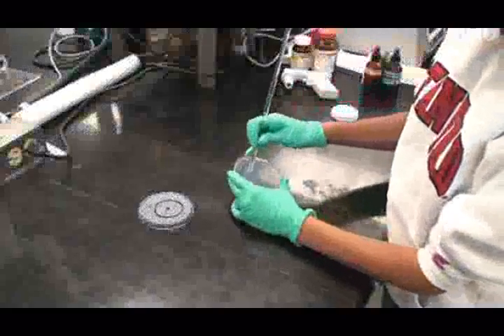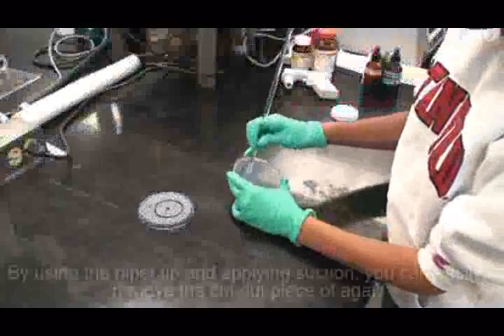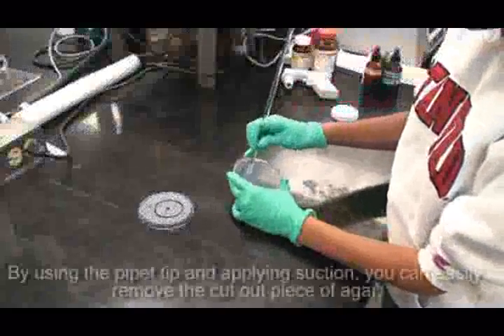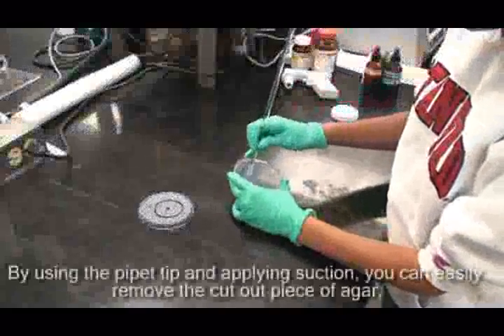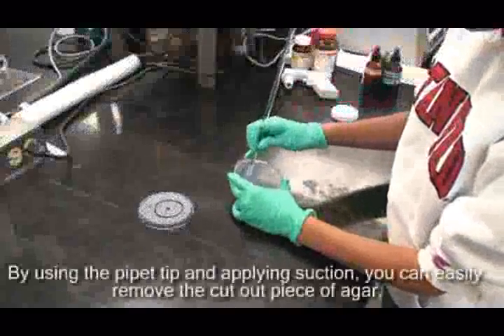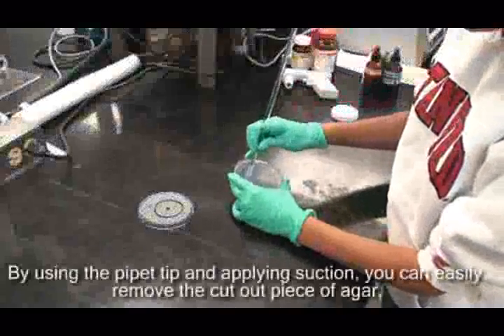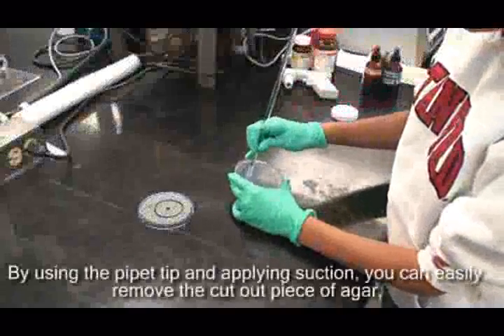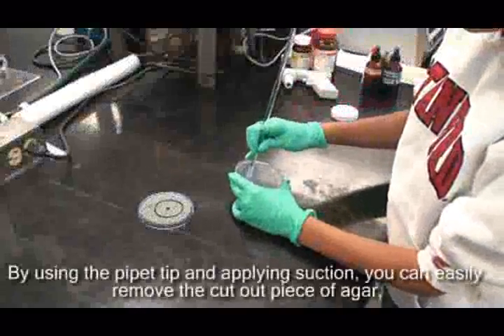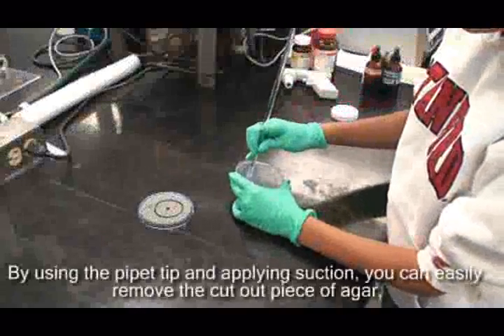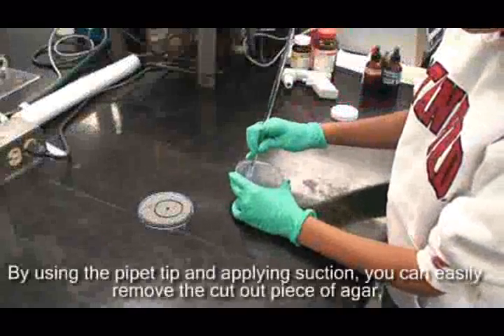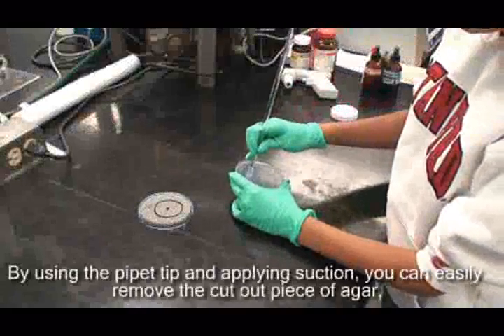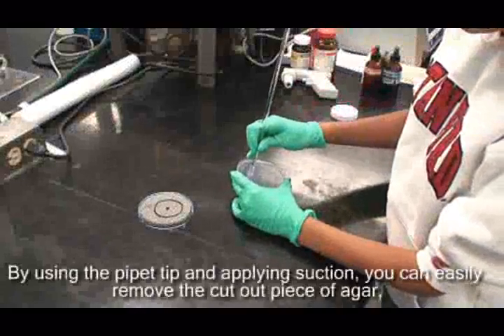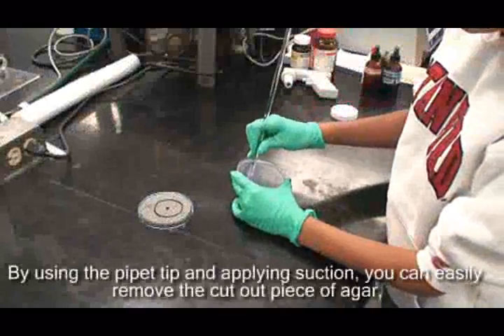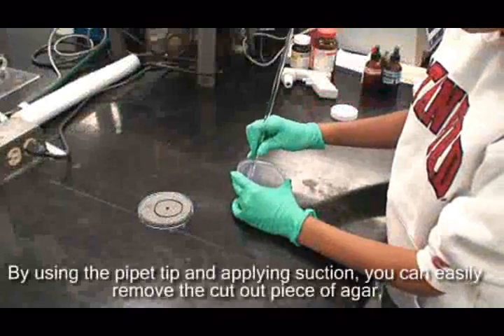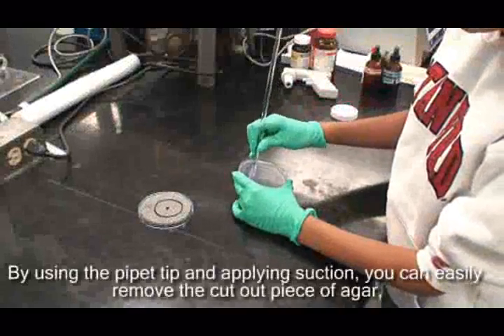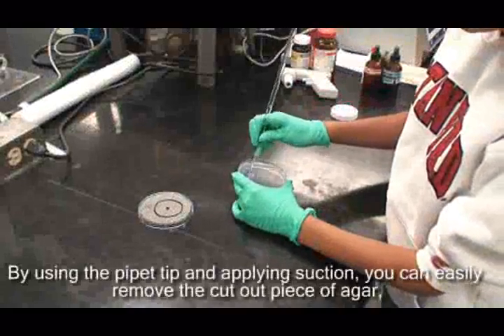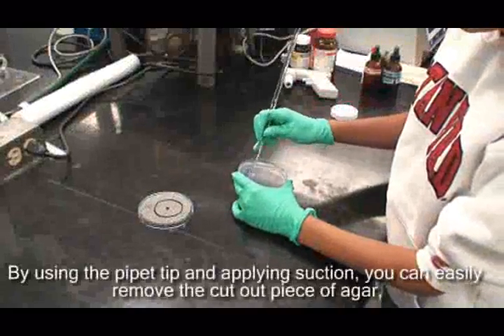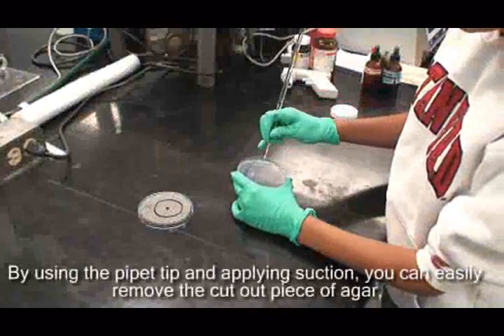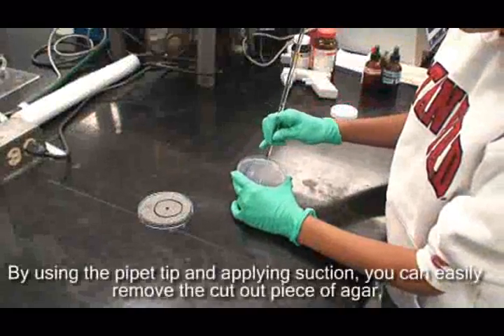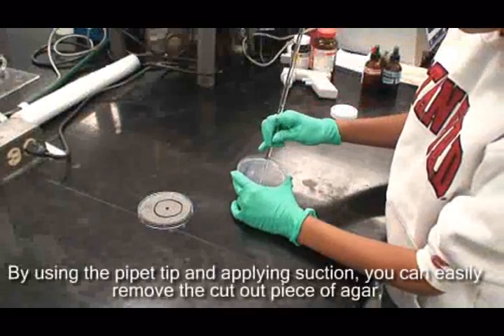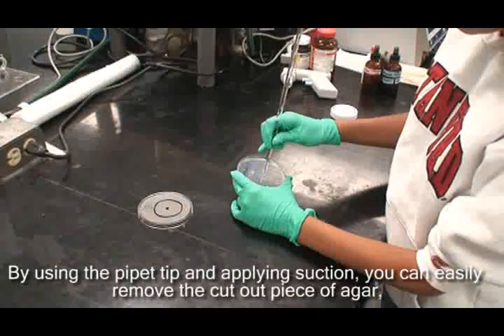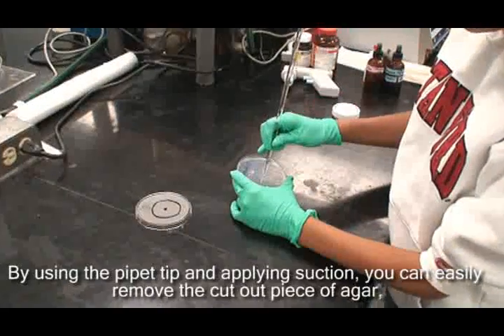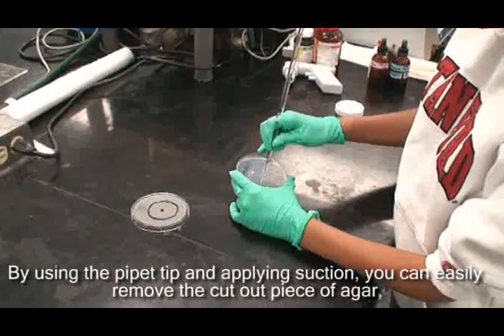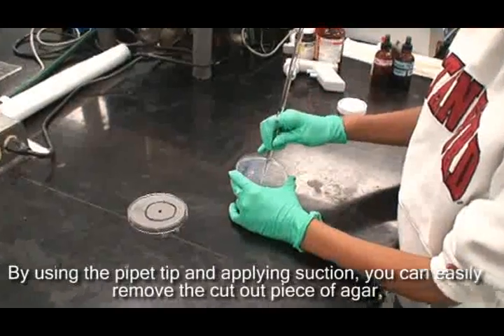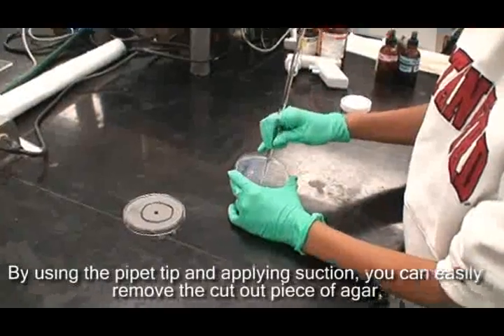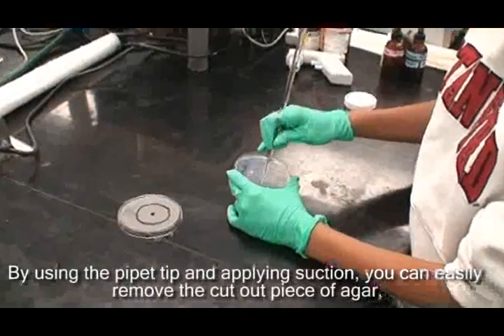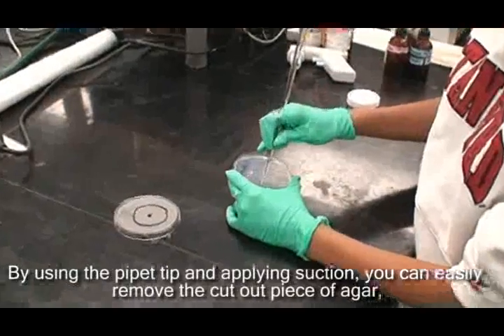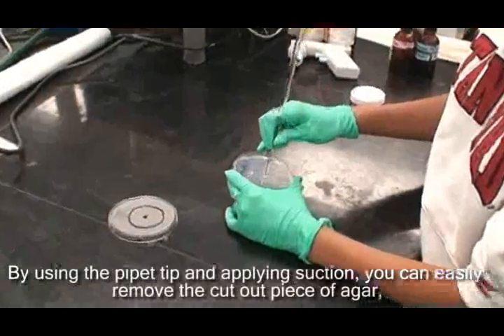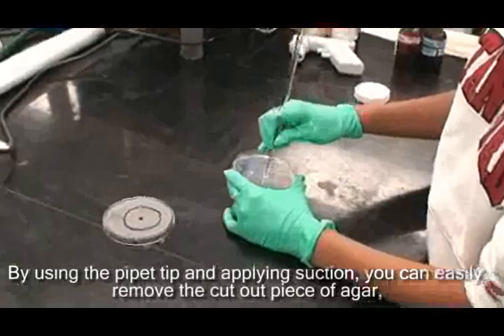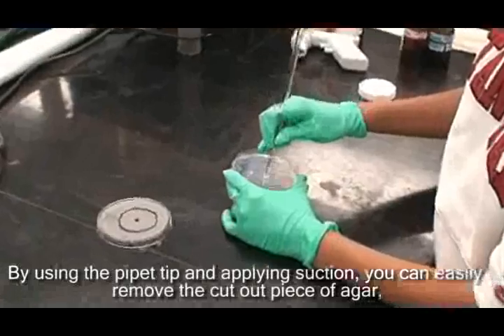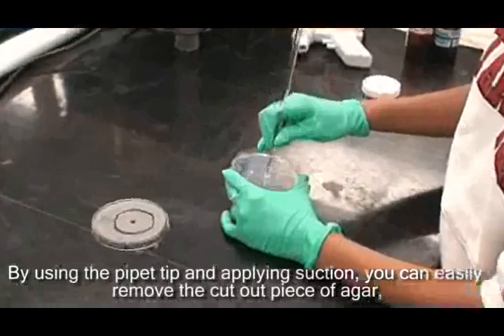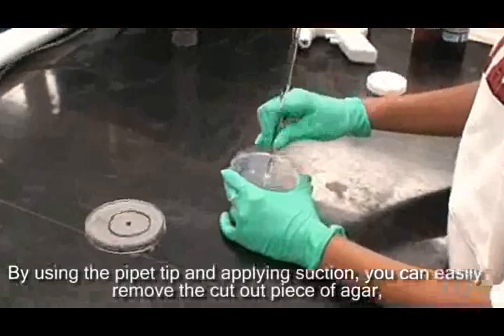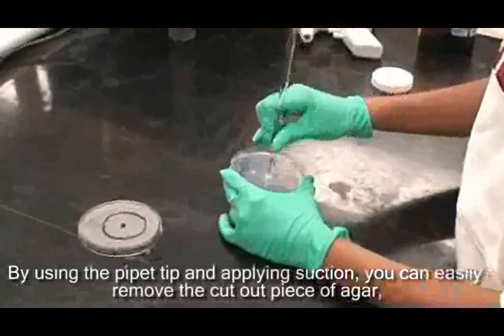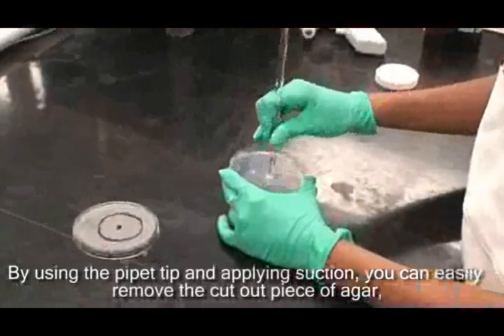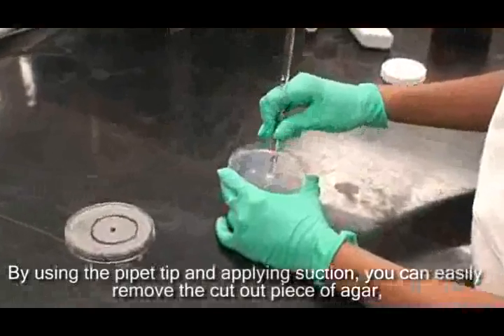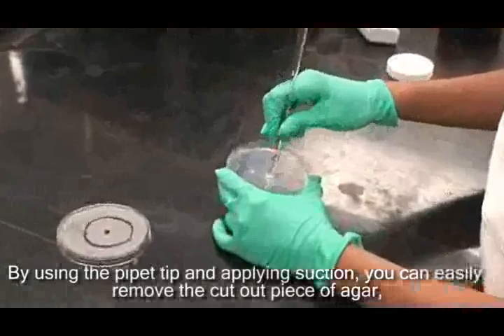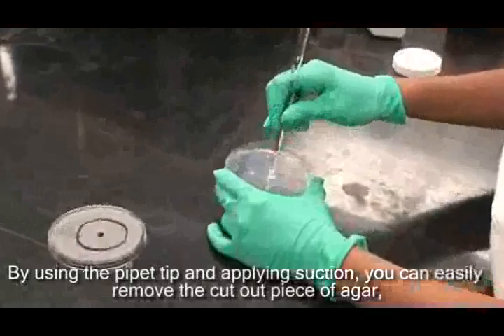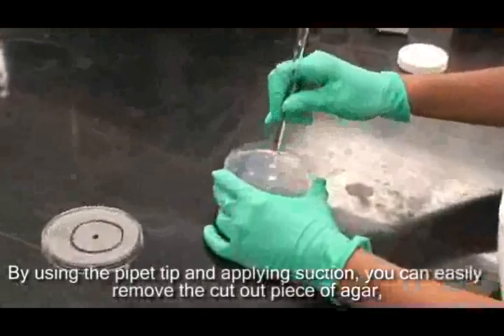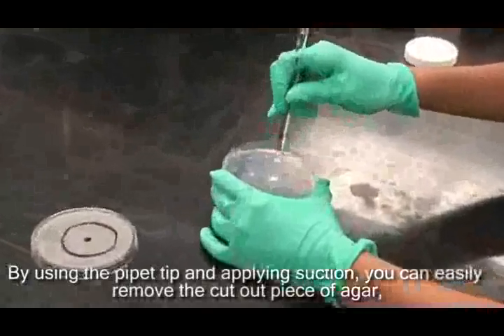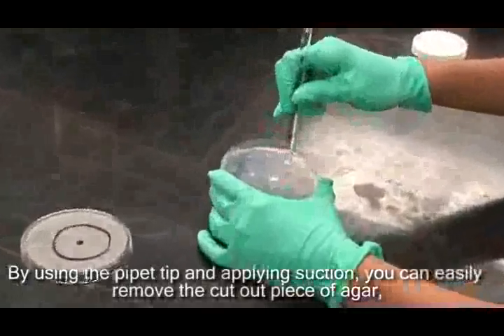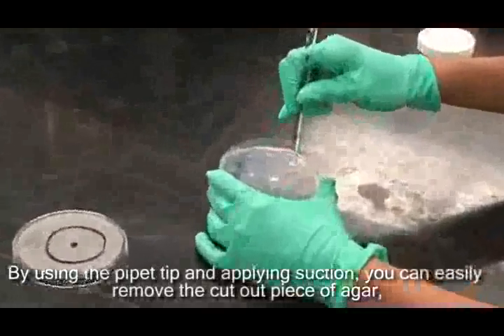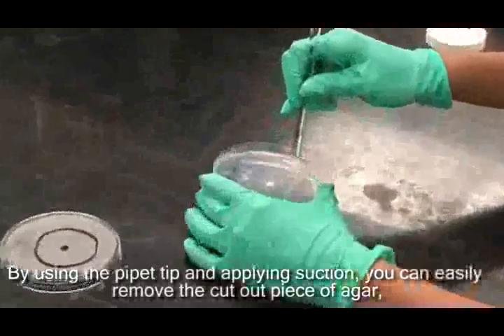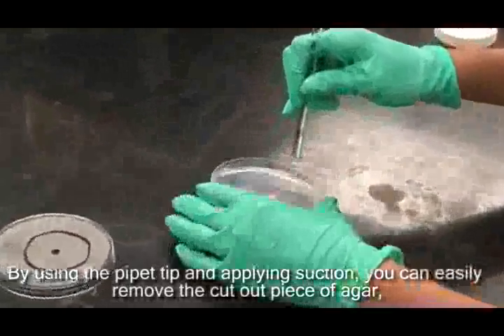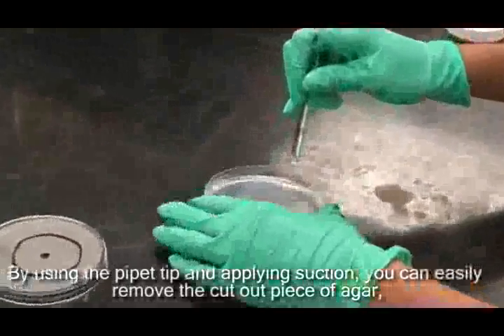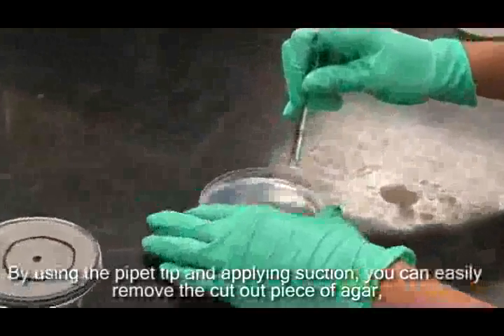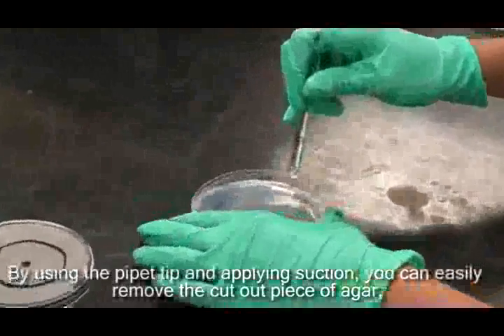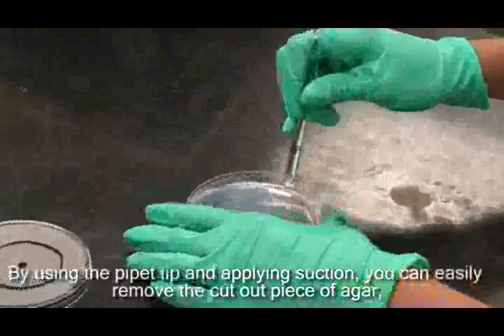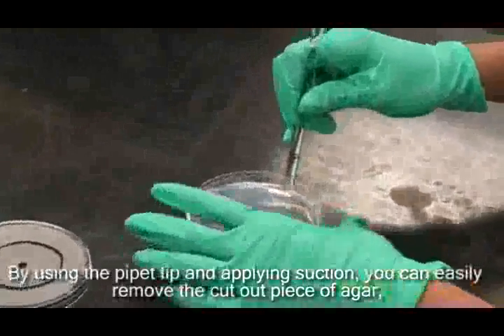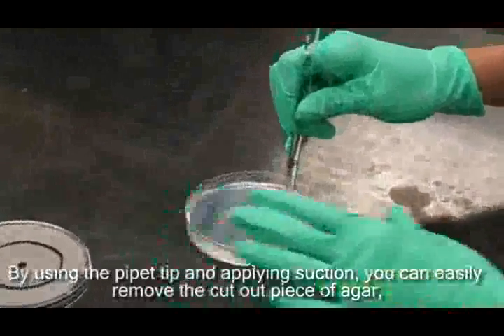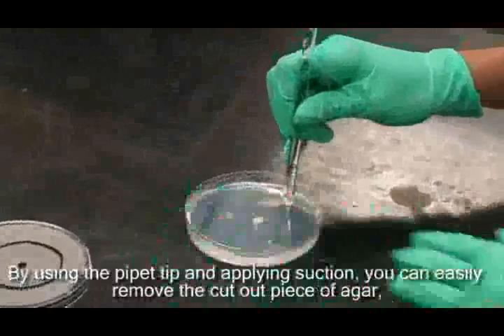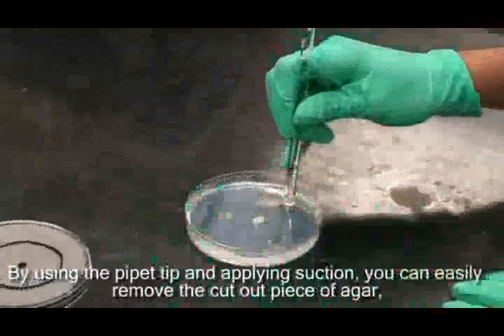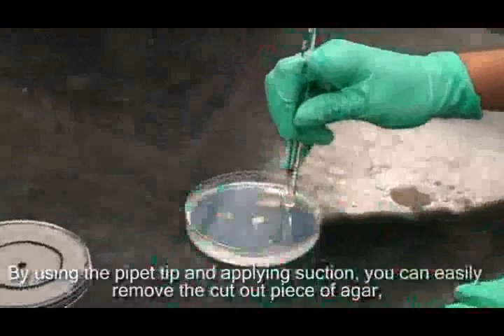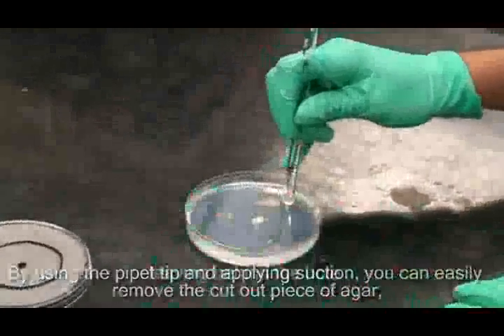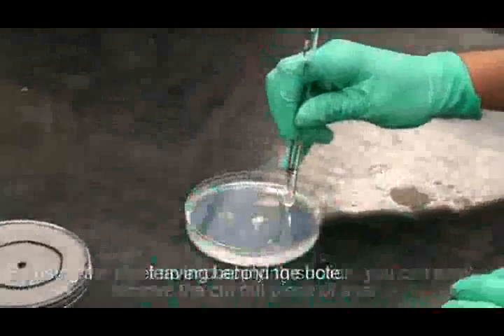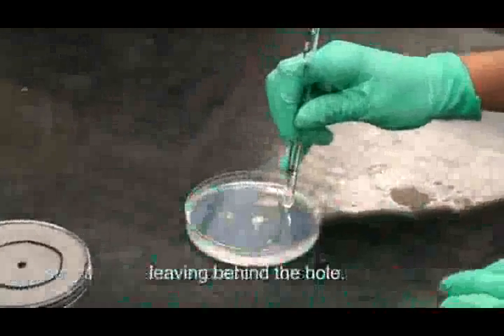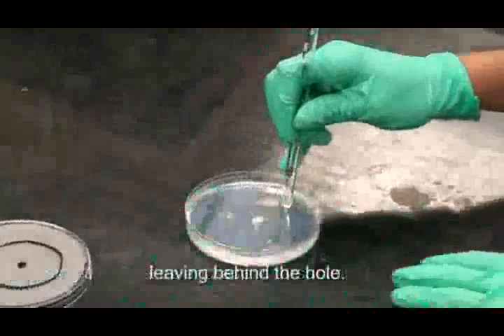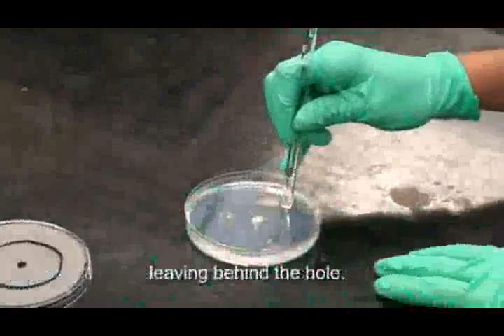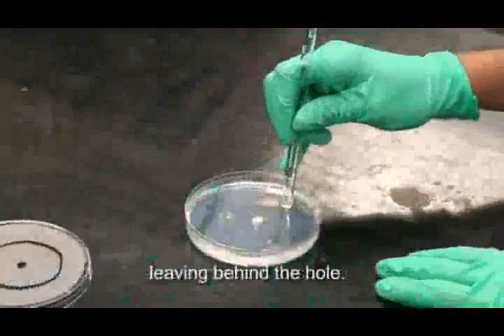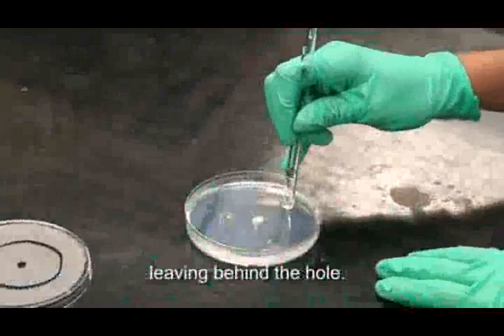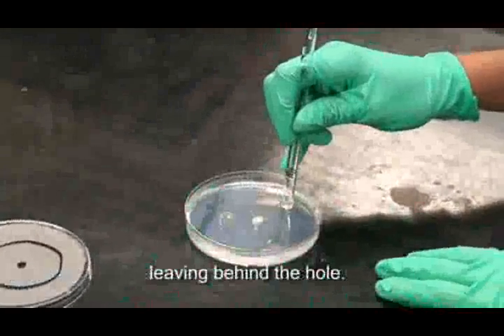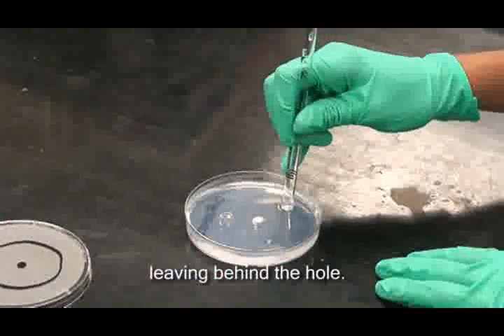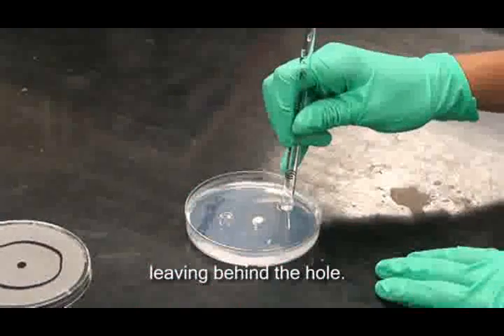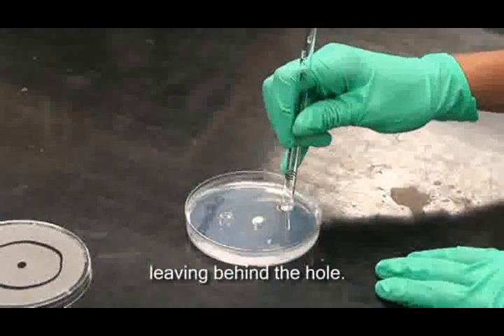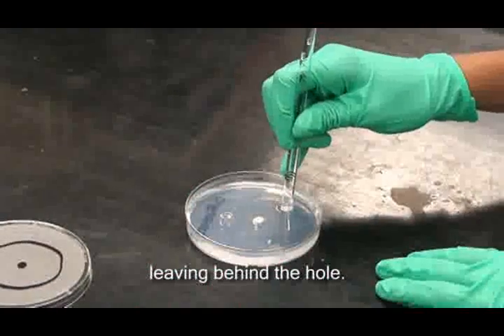By using the pipette tip and applying suction, you can easily remove the cutout pieces of the agar, leaving behind the hole.